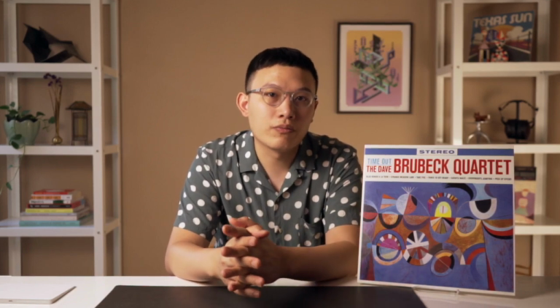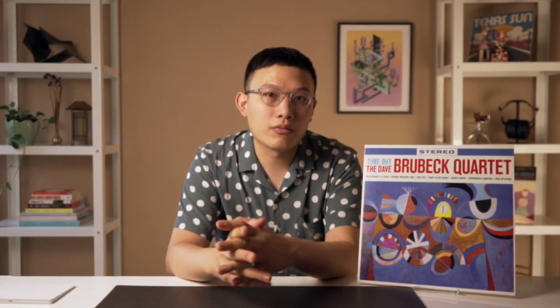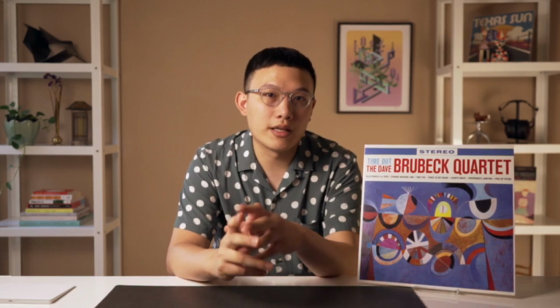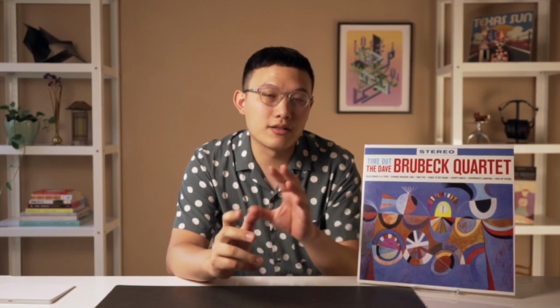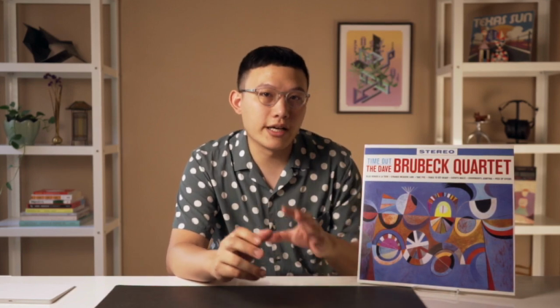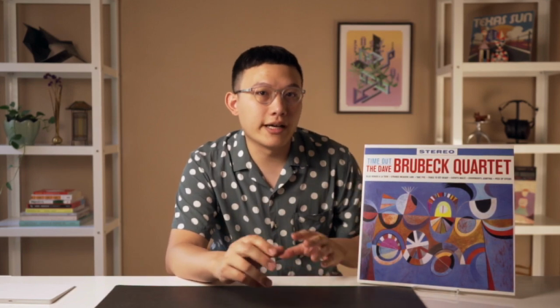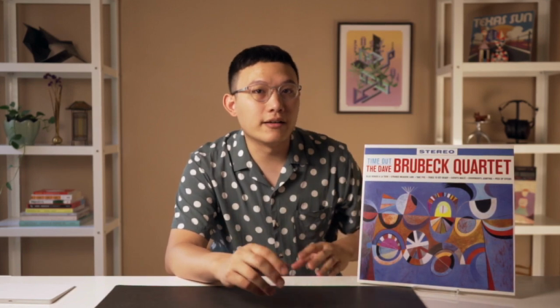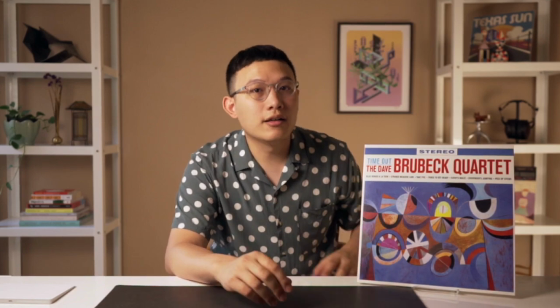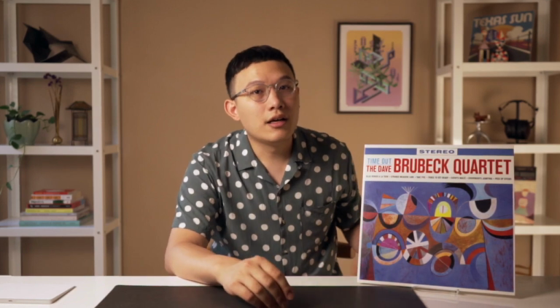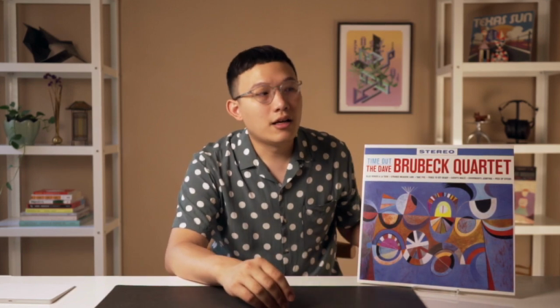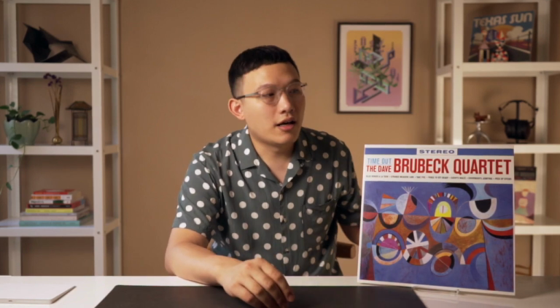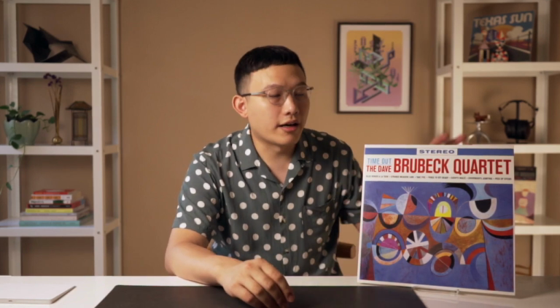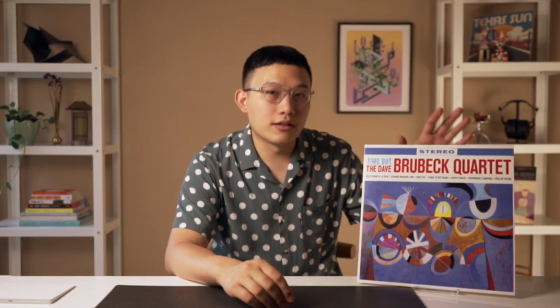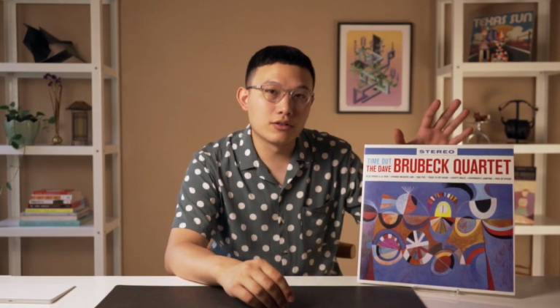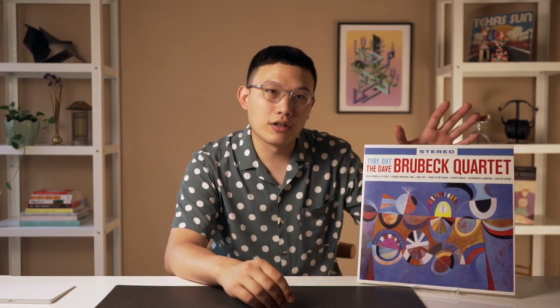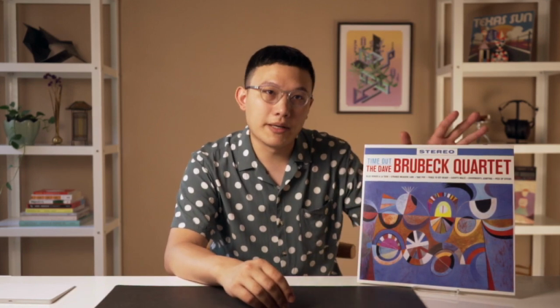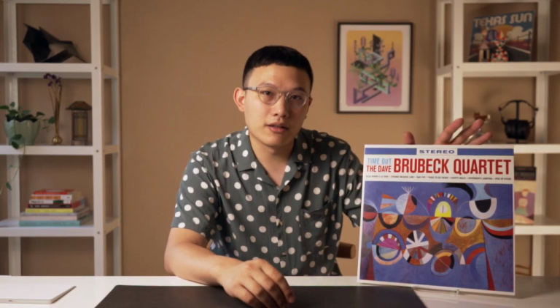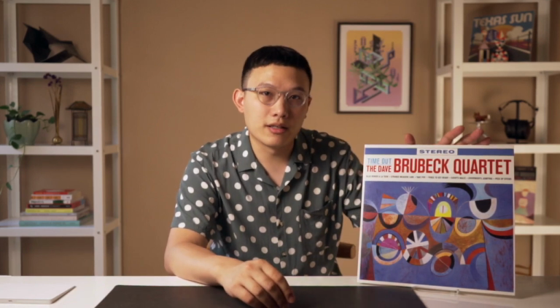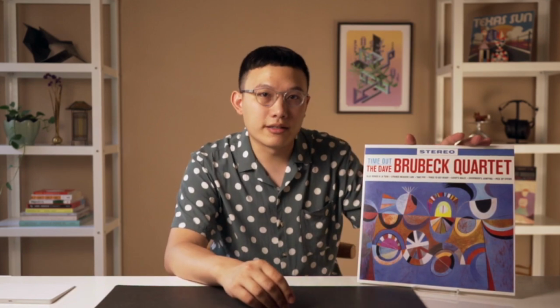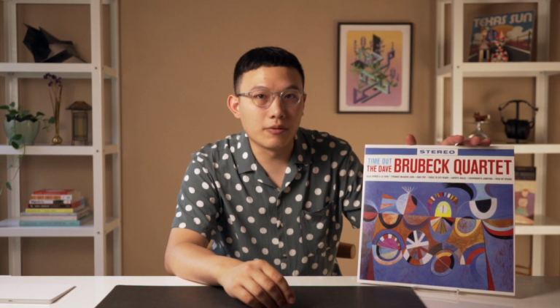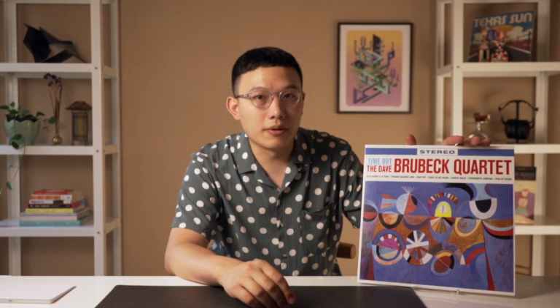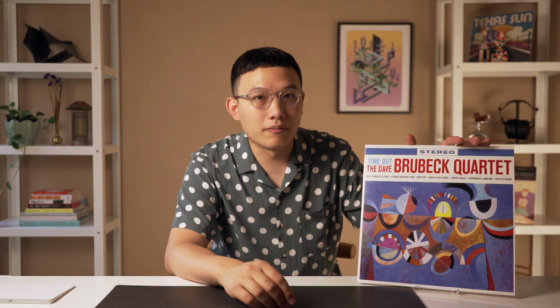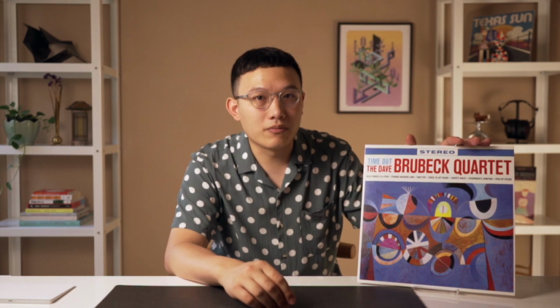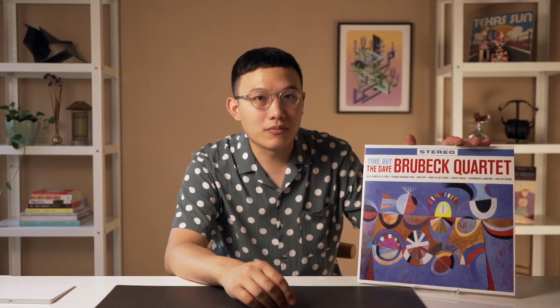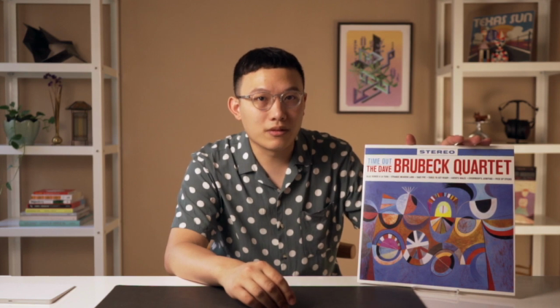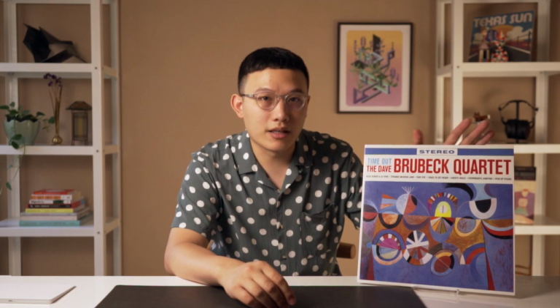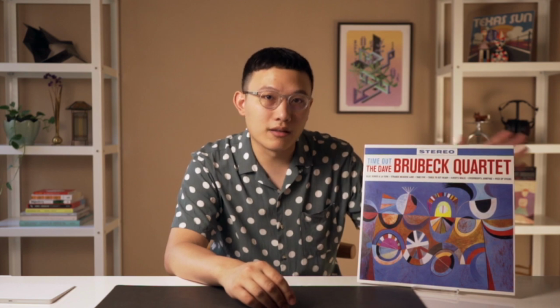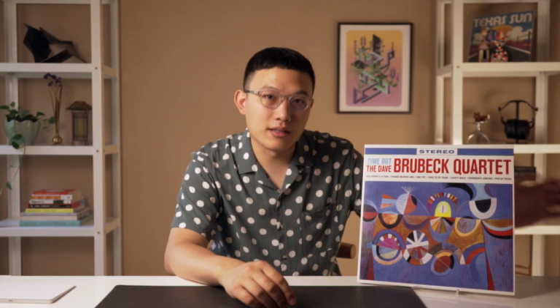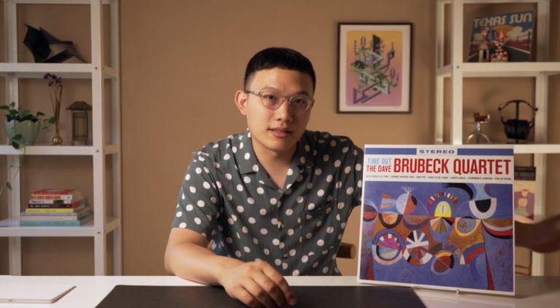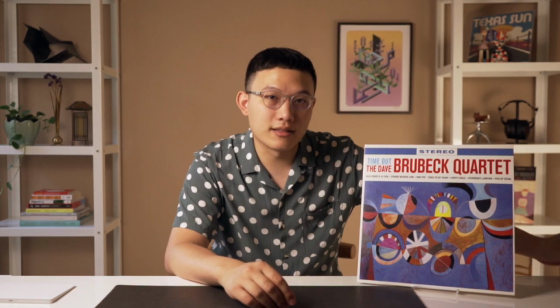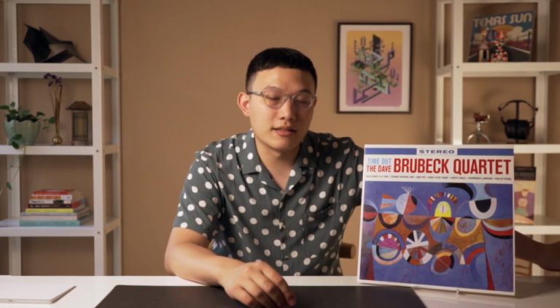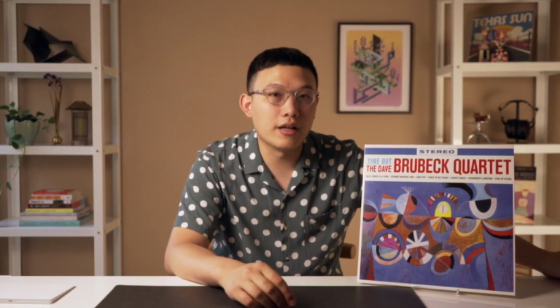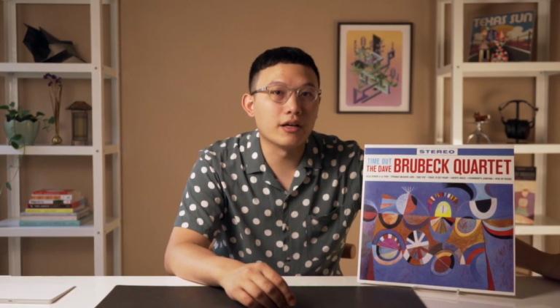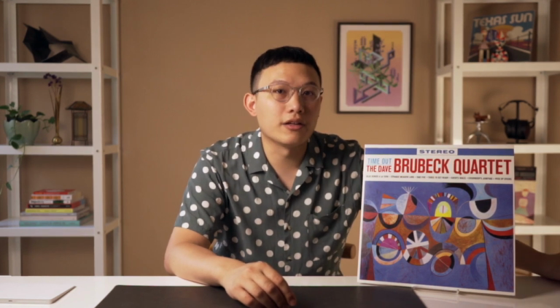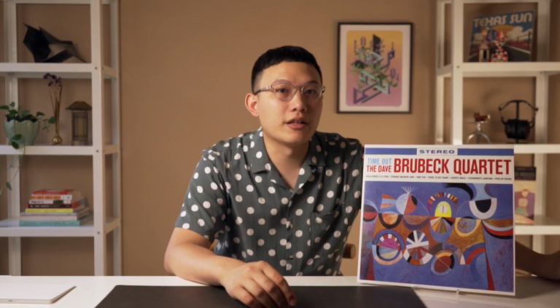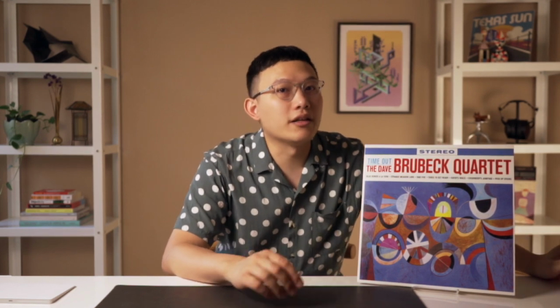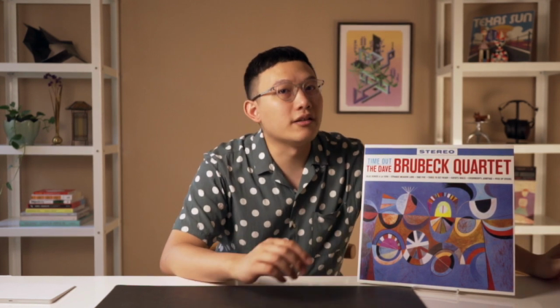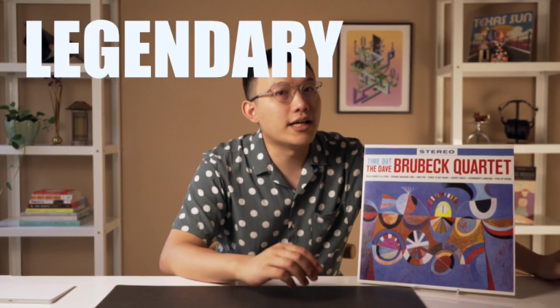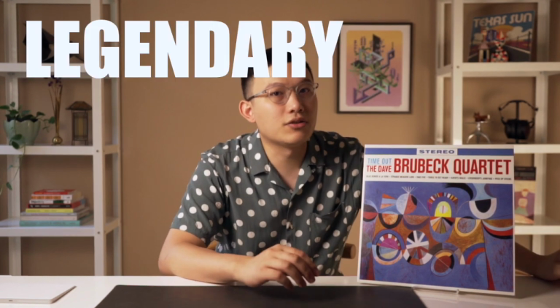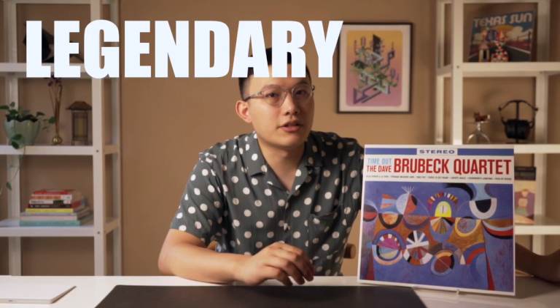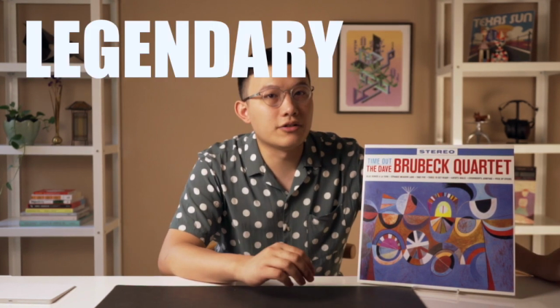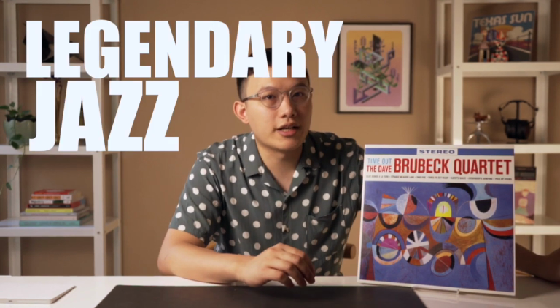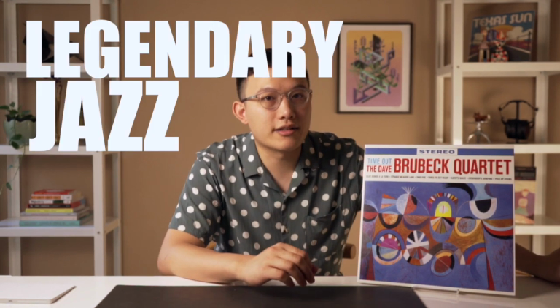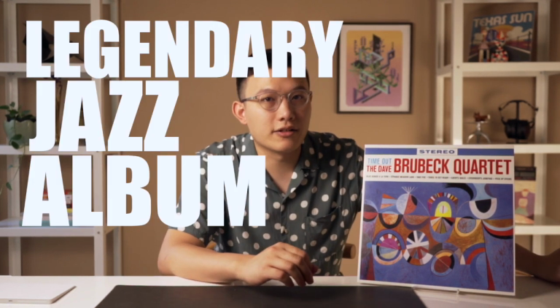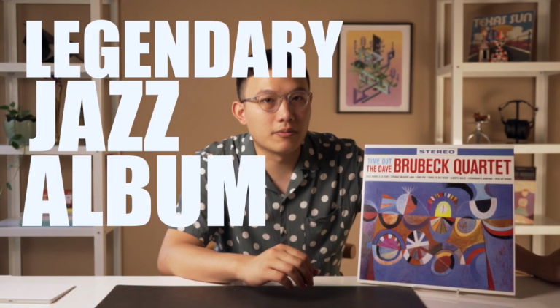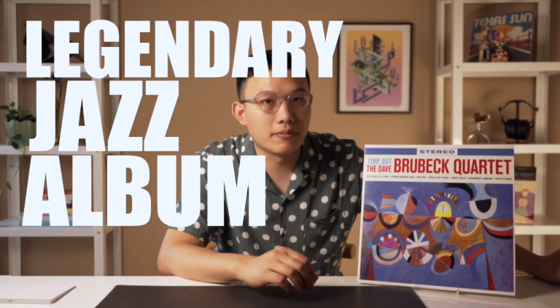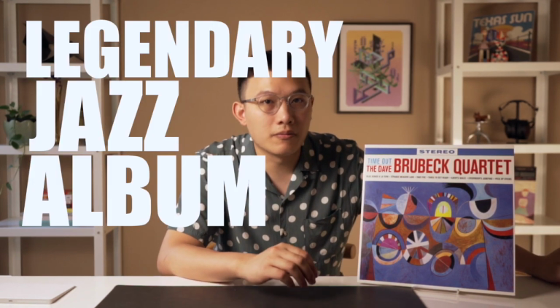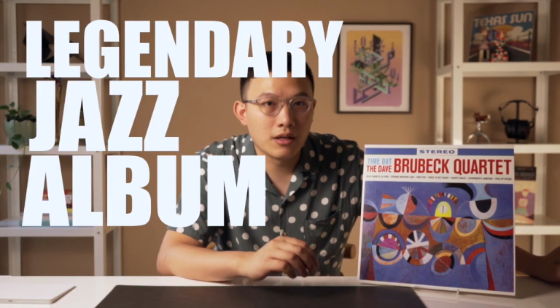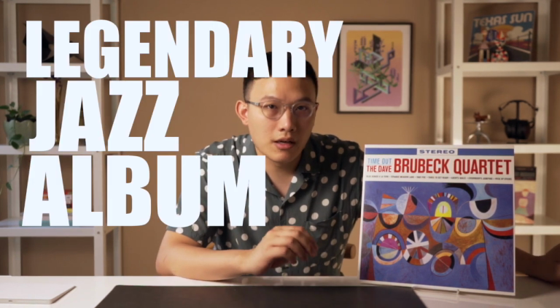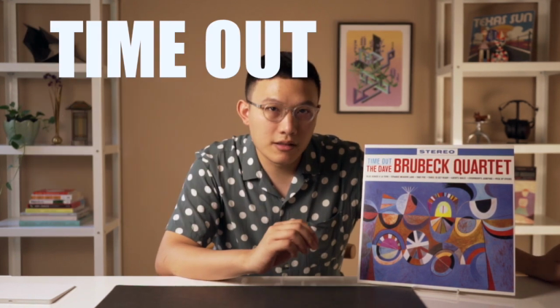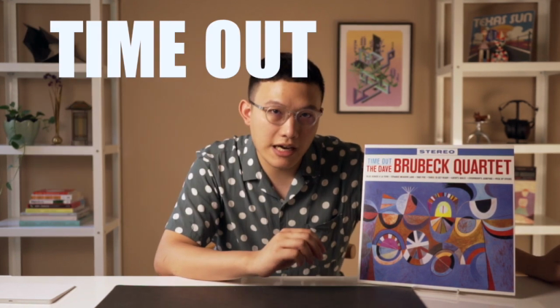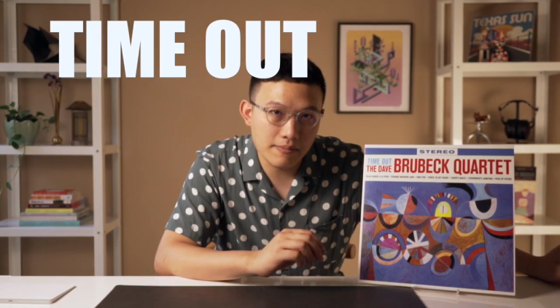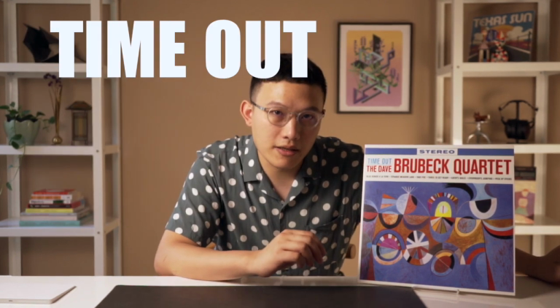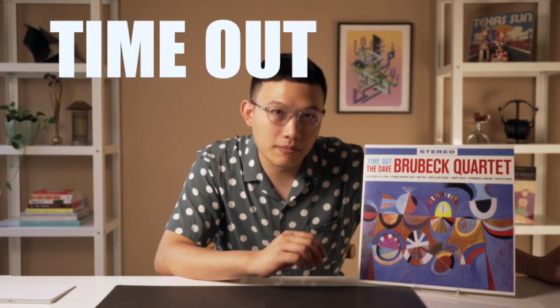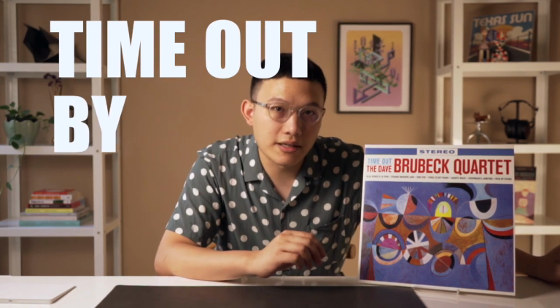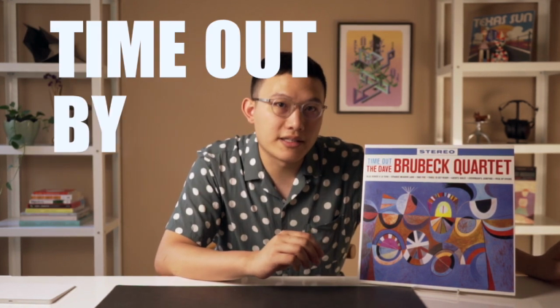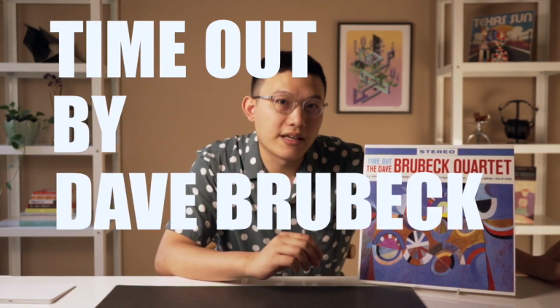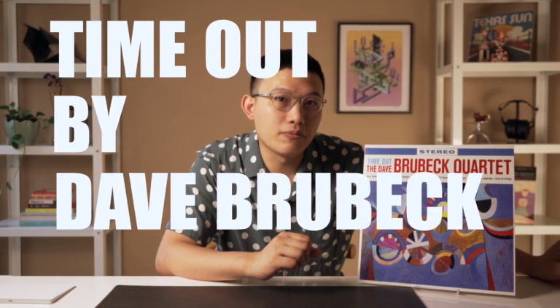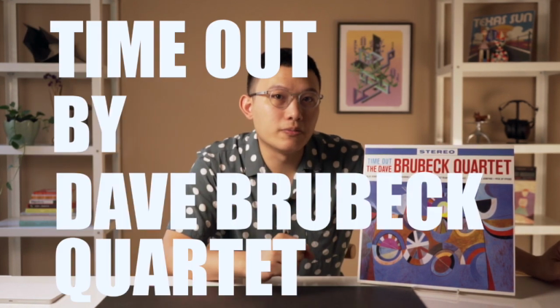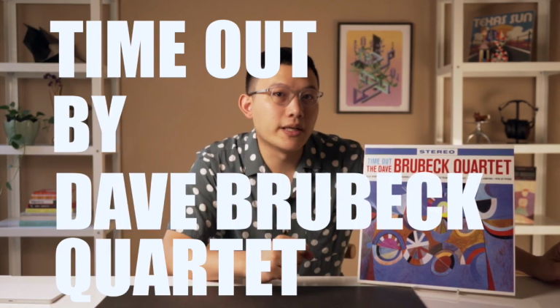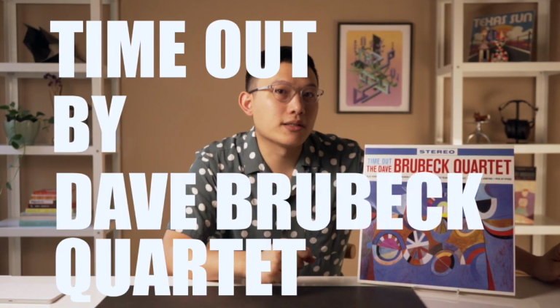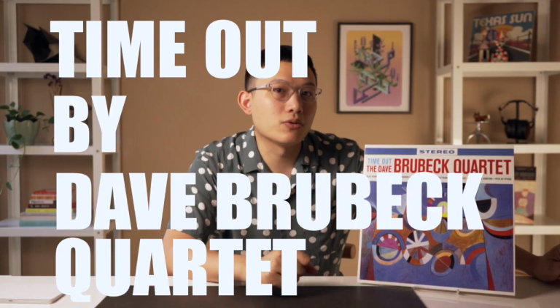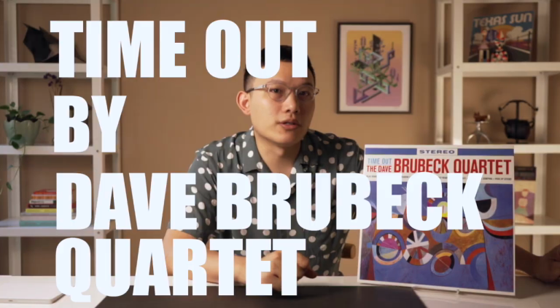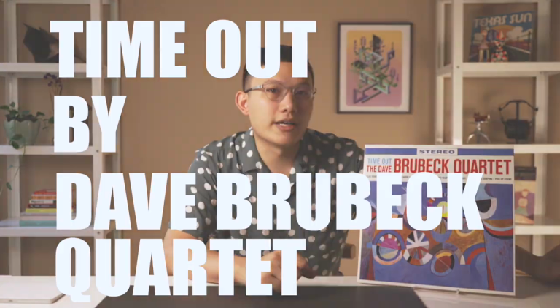And today, I'm going to talk about this album, and this is none other than the legendary jazz album, Time Out by Dave Brubeck's Quartet.